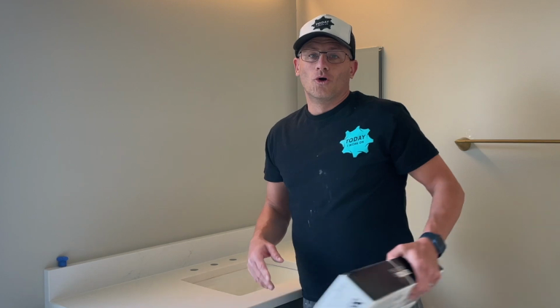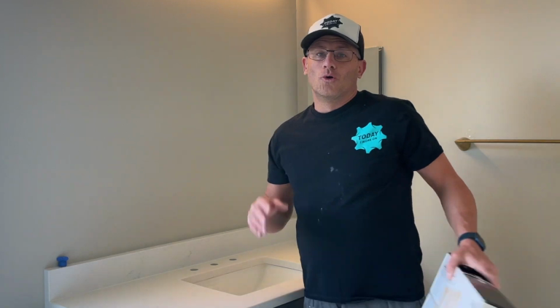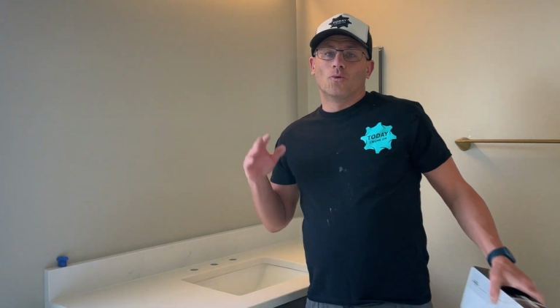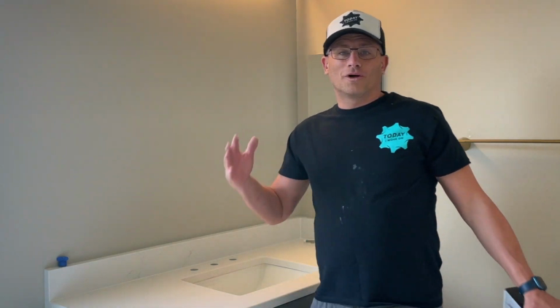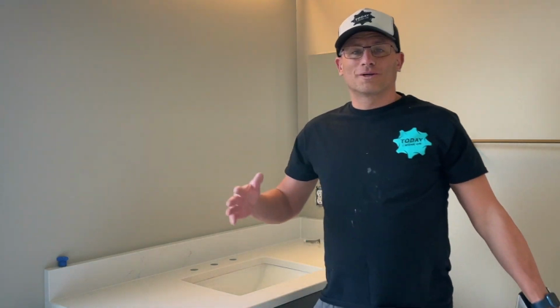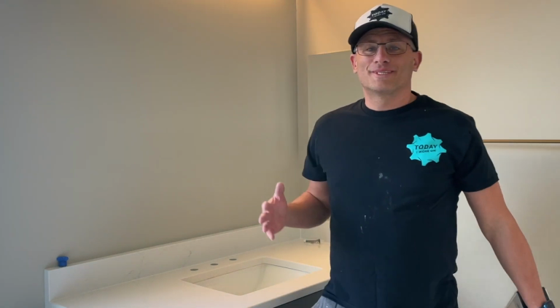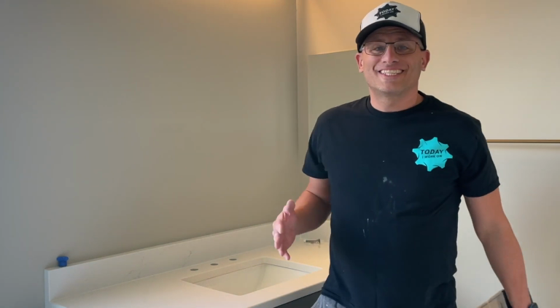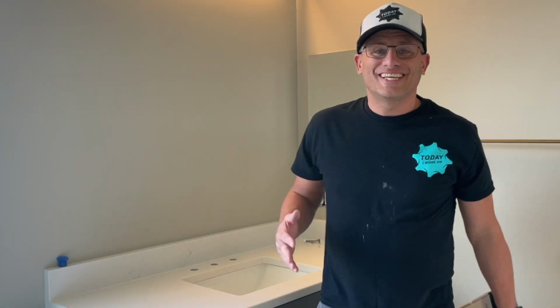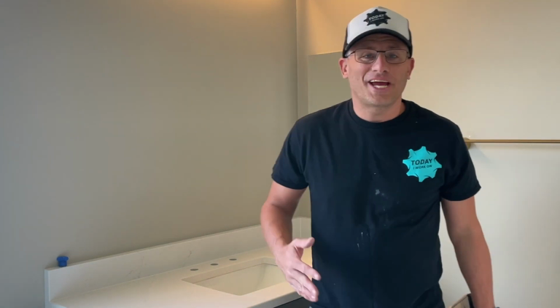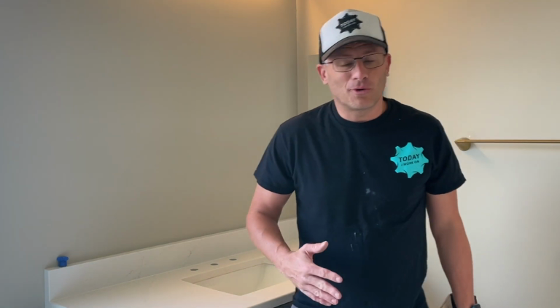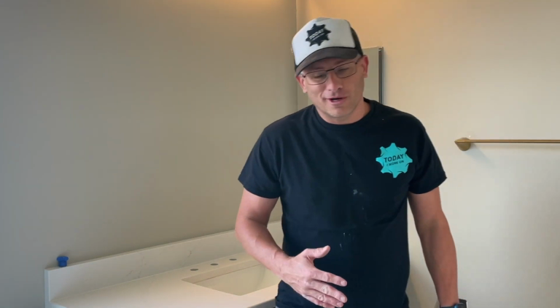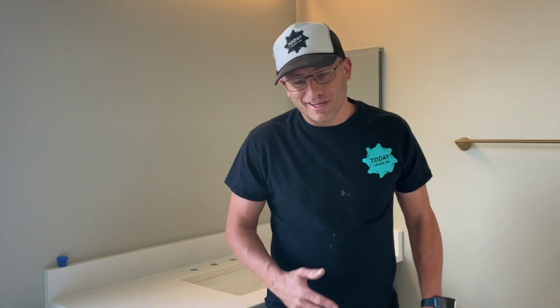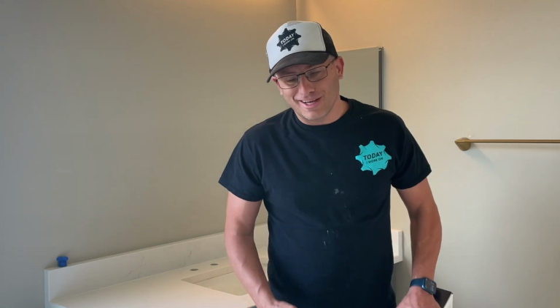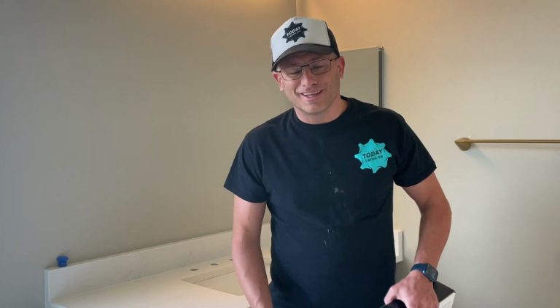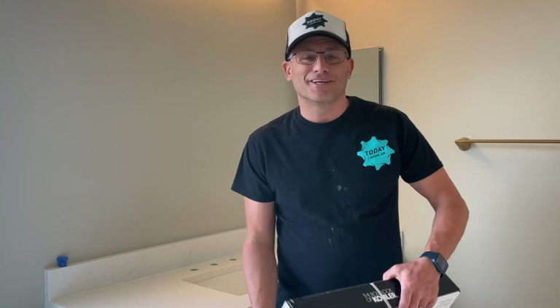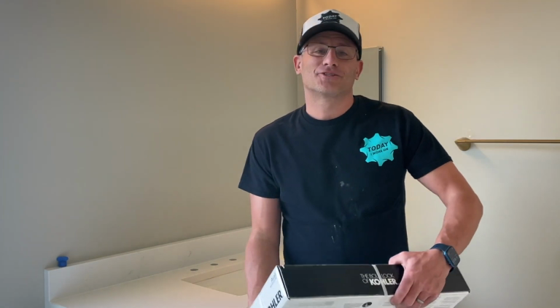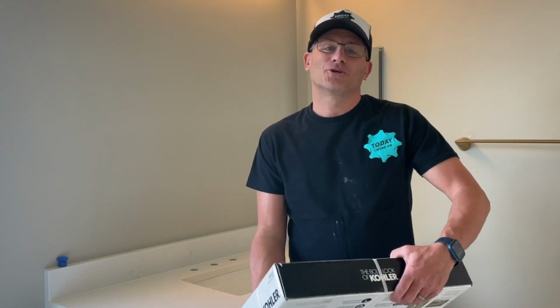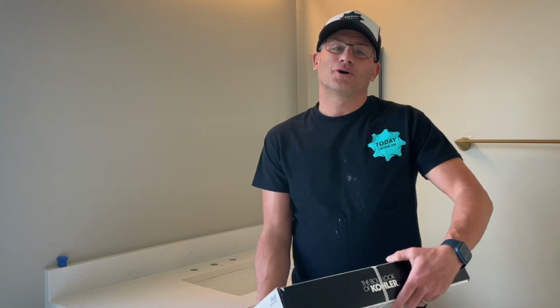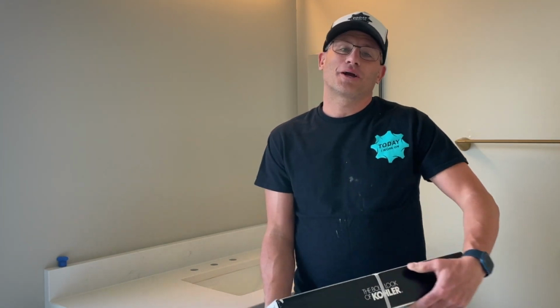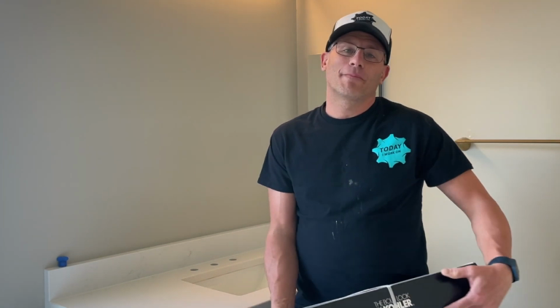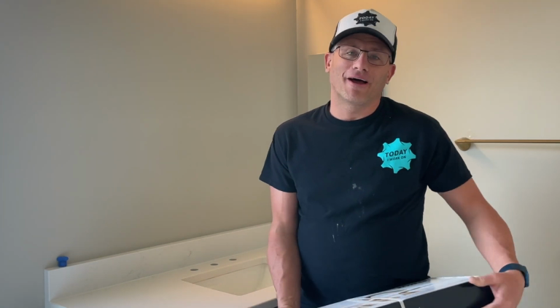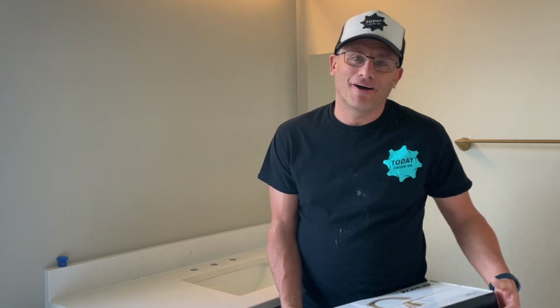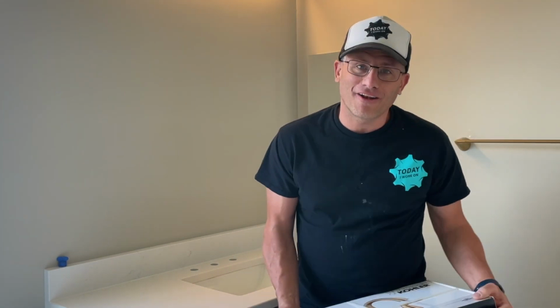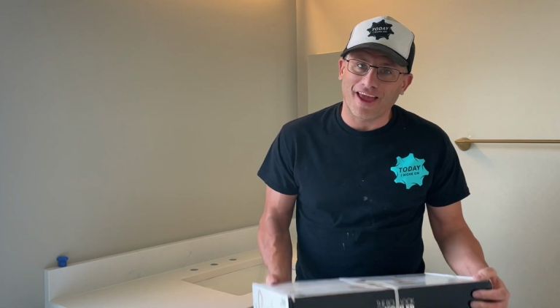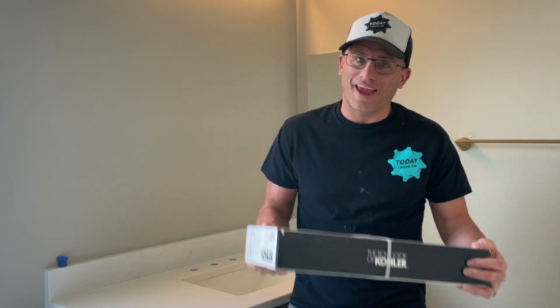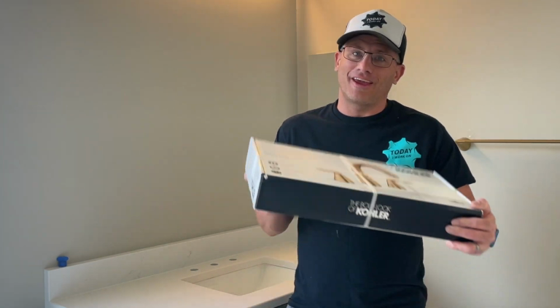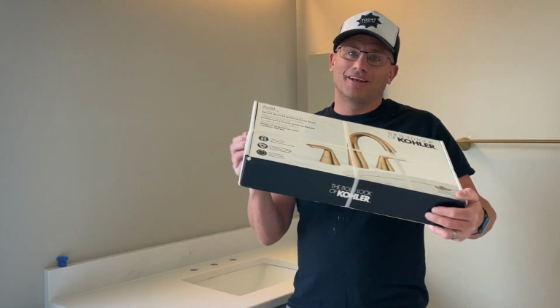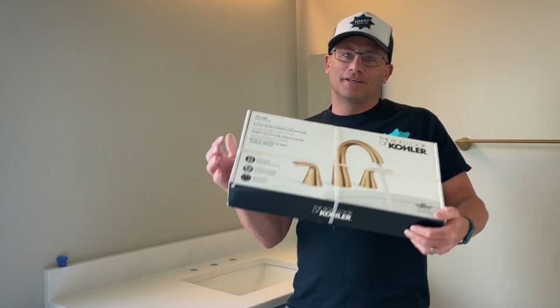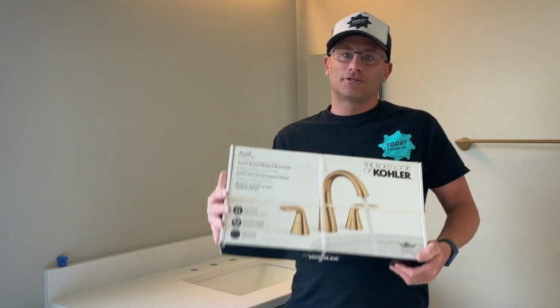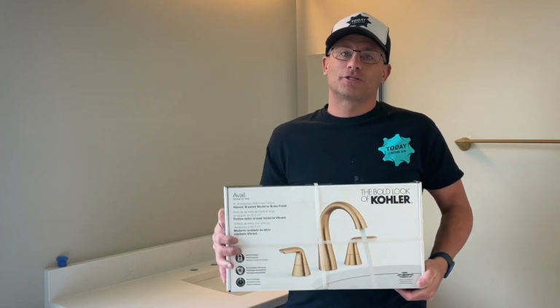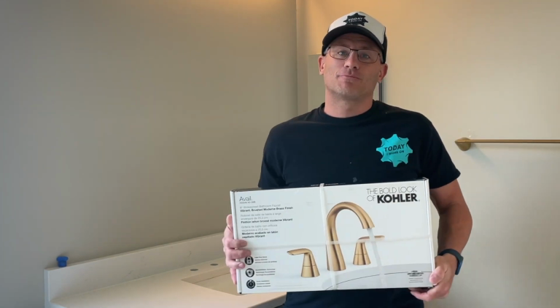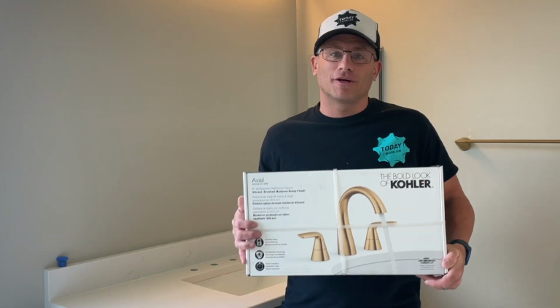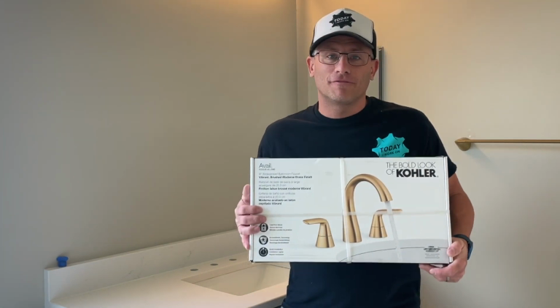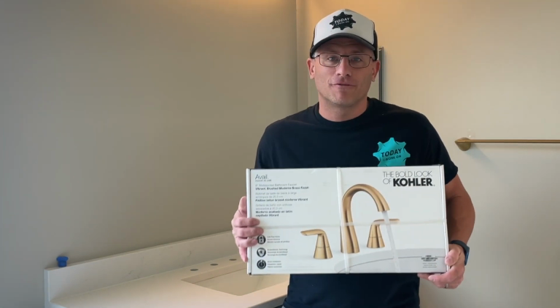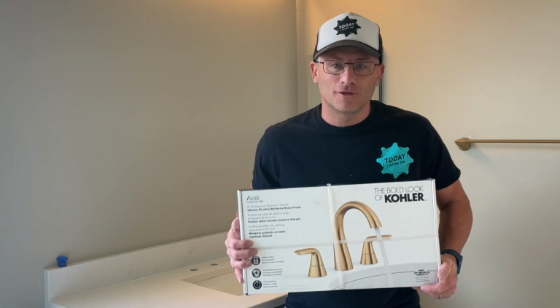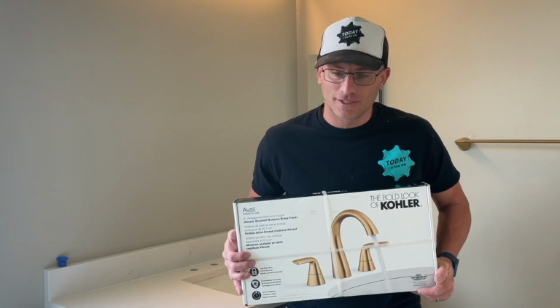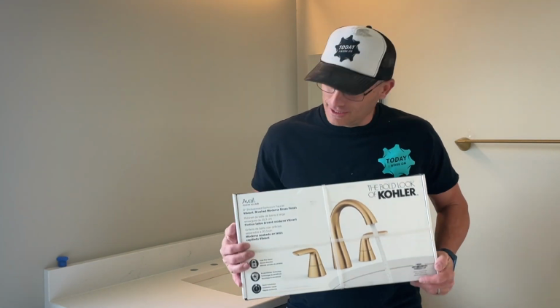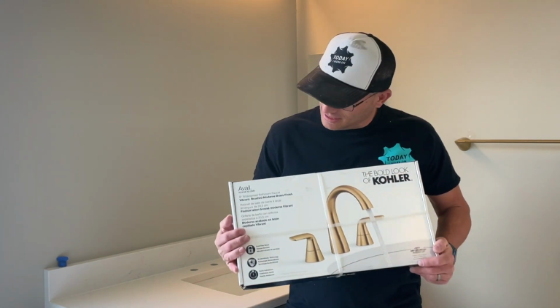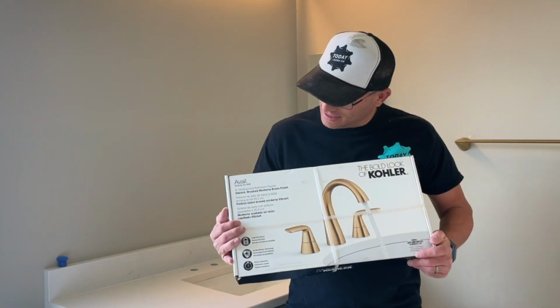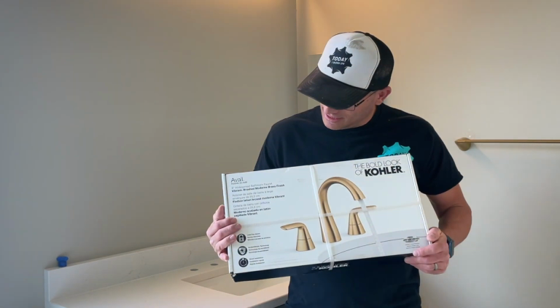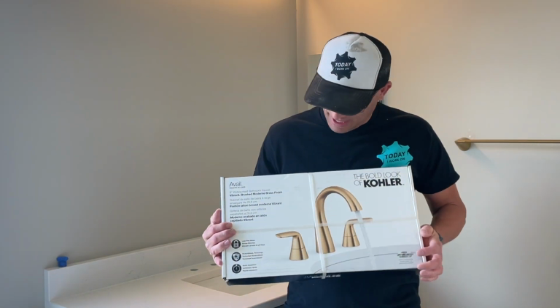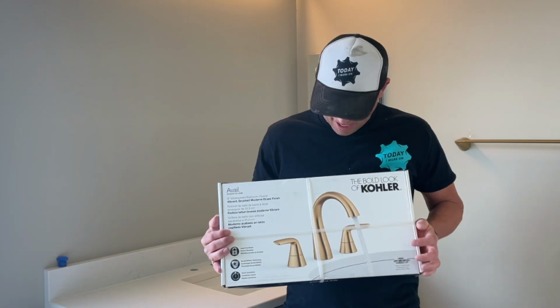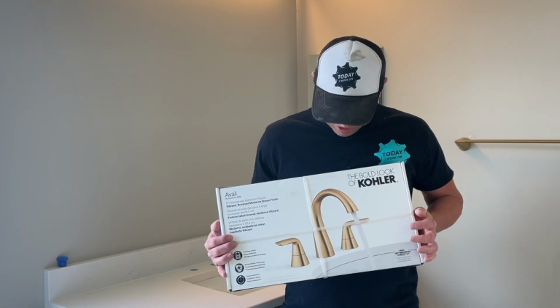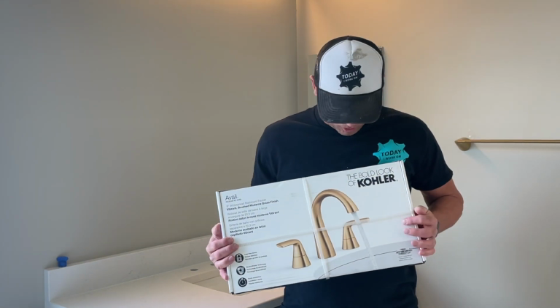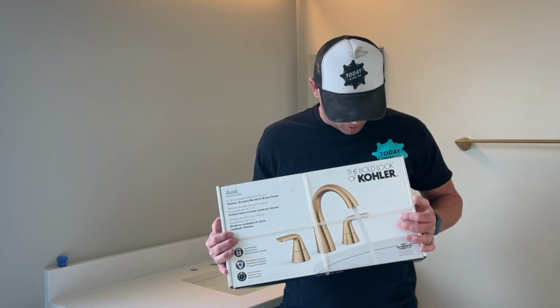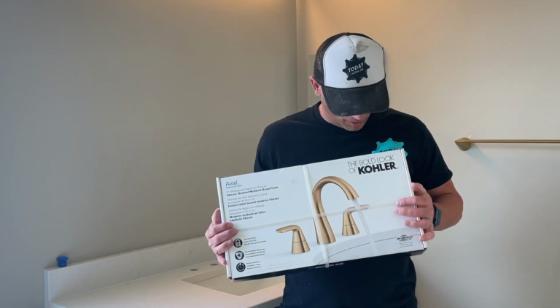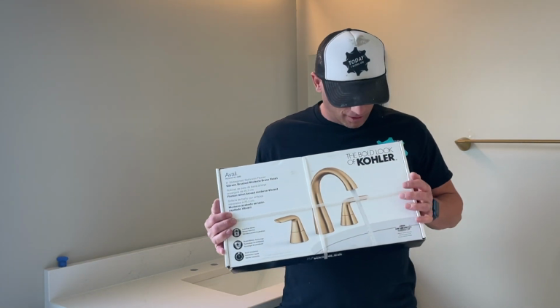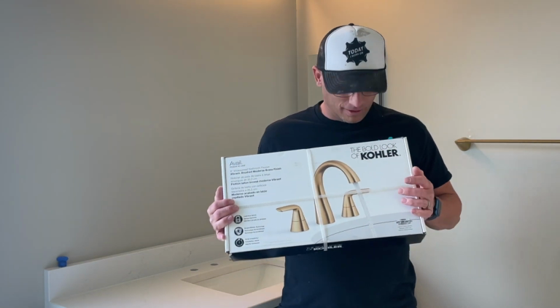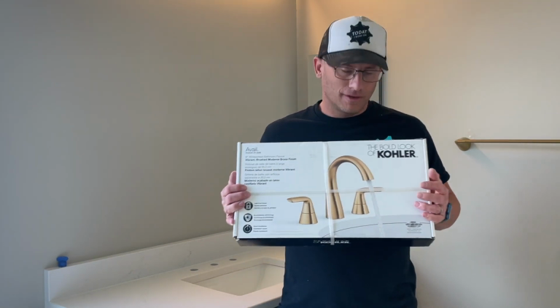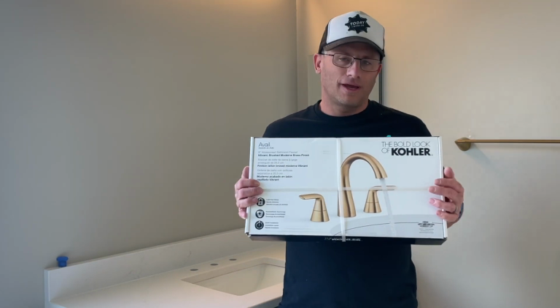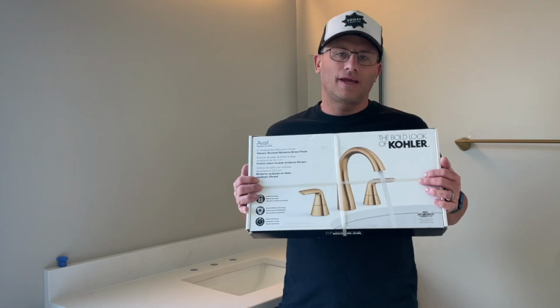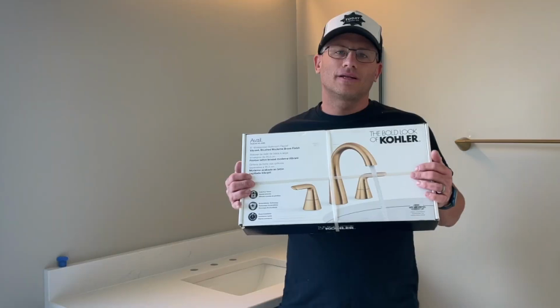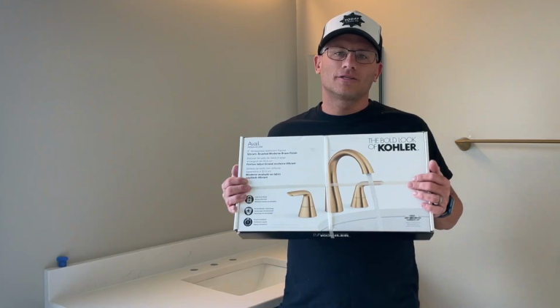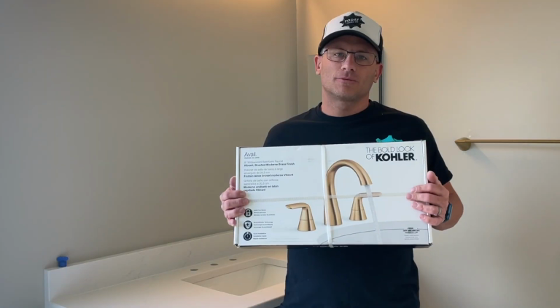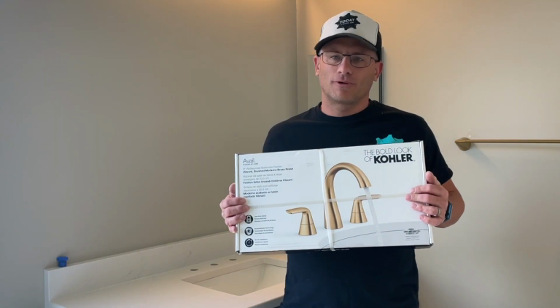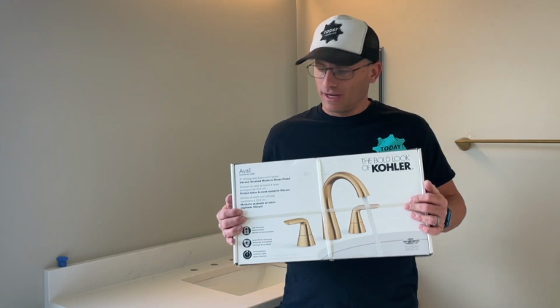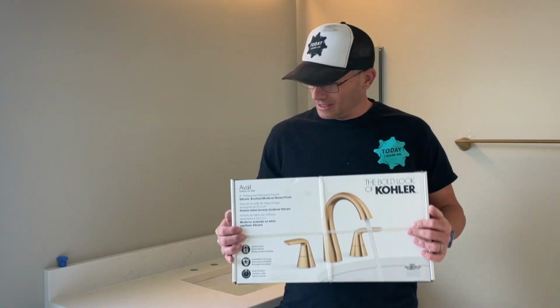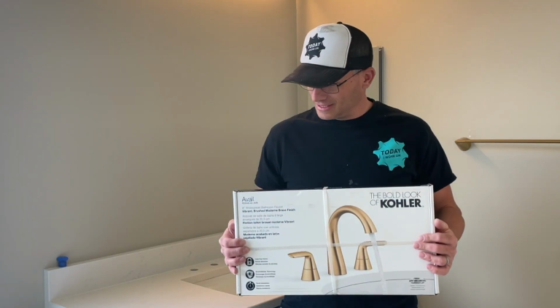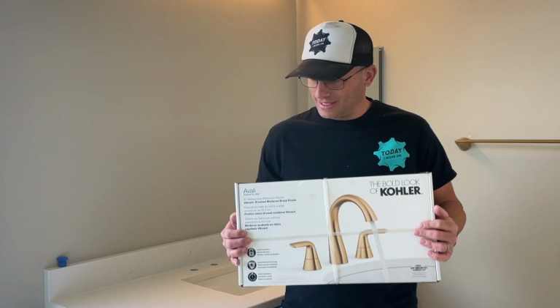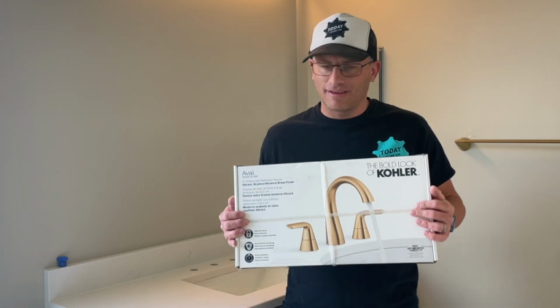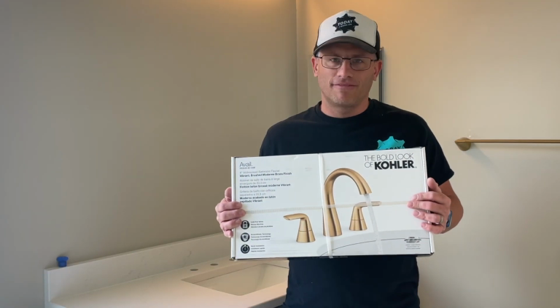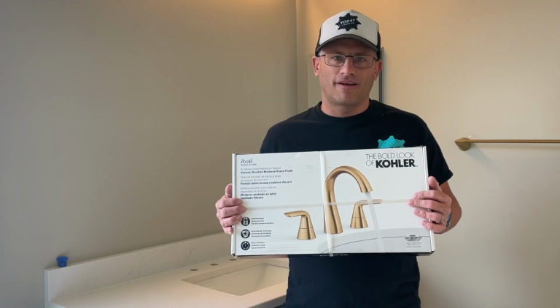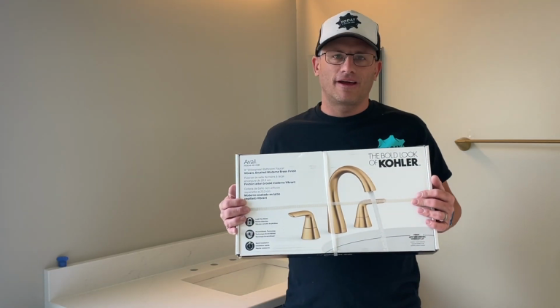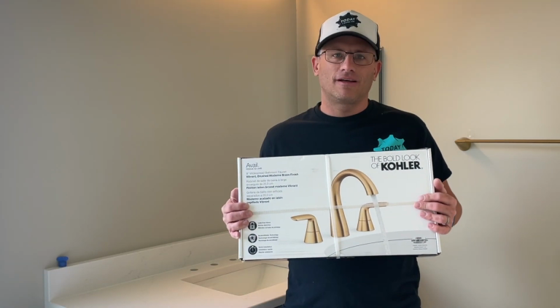Welcome to Today at Orca. Let's talk about 8-inch spread faucets. This is a Kohler 8-inch spread — it's the Aveo.